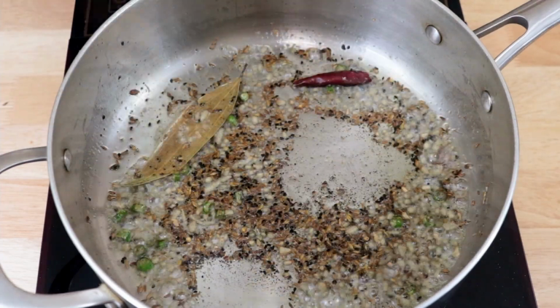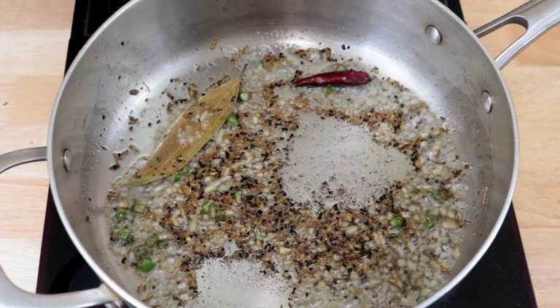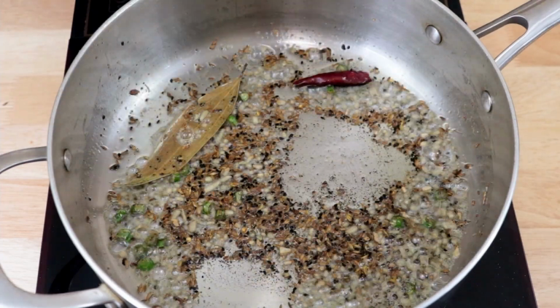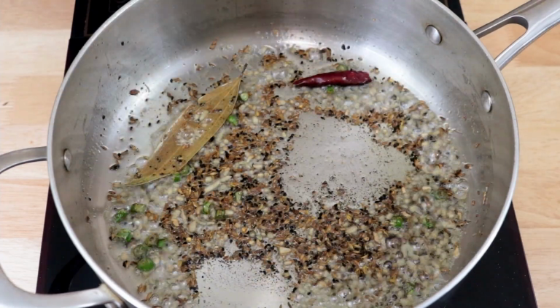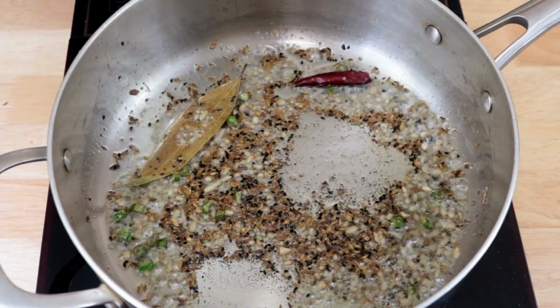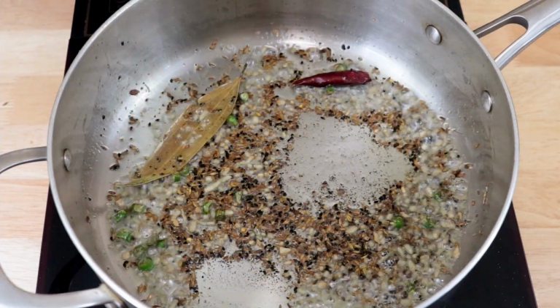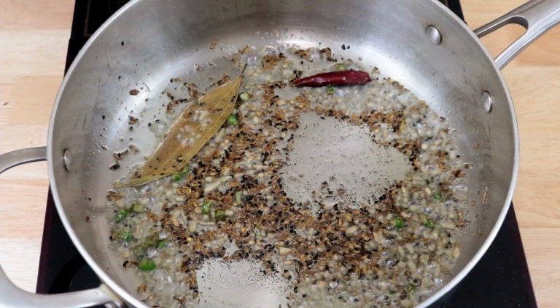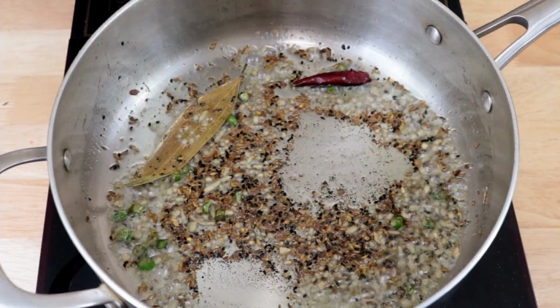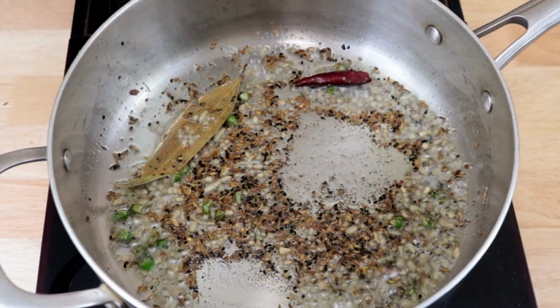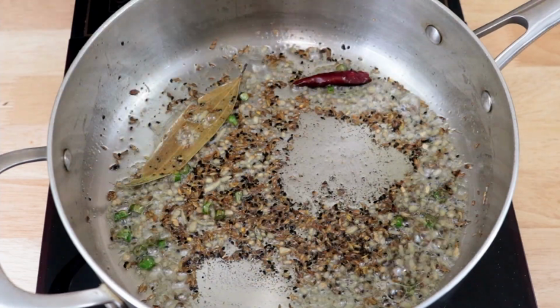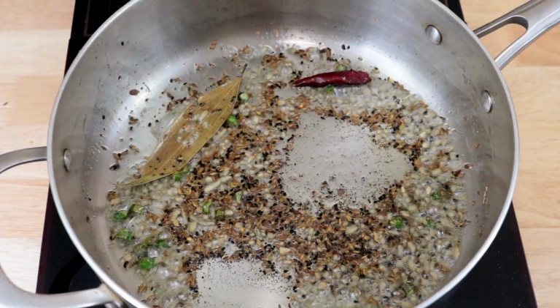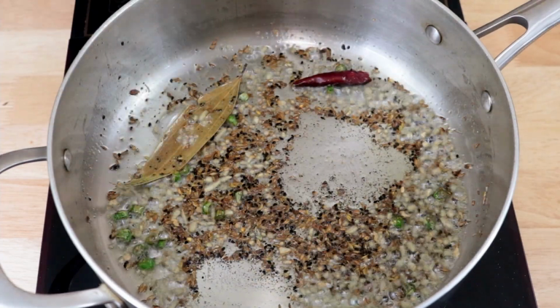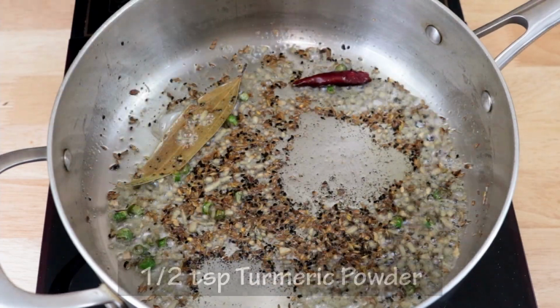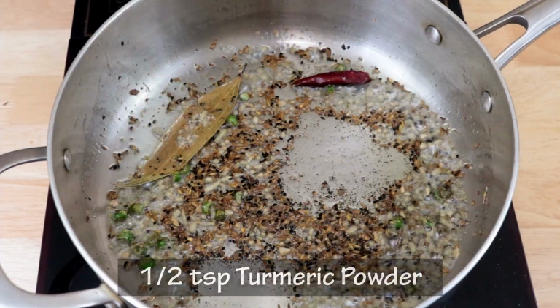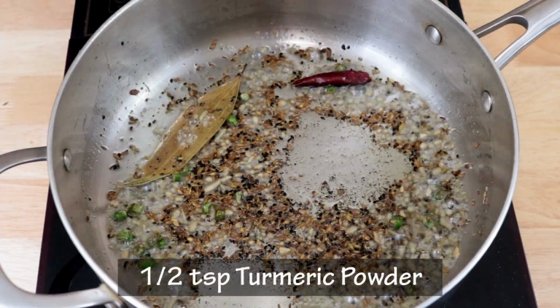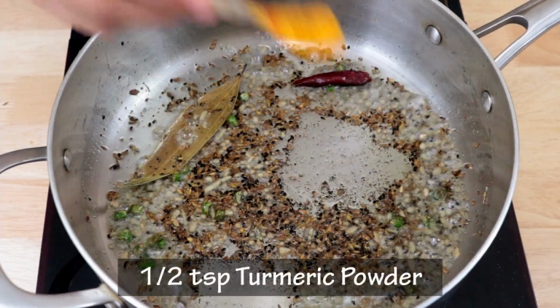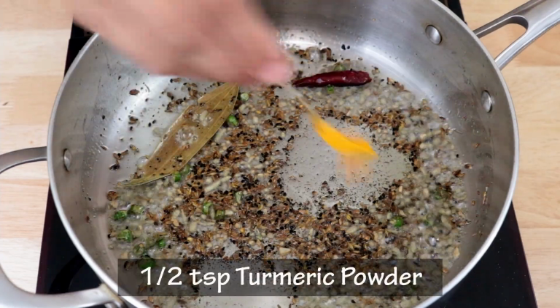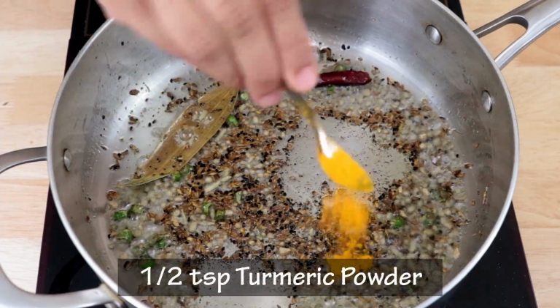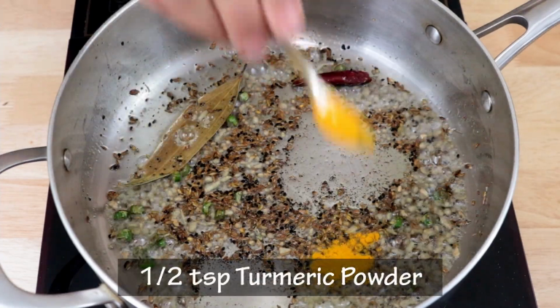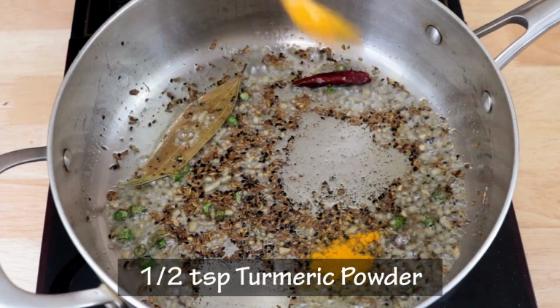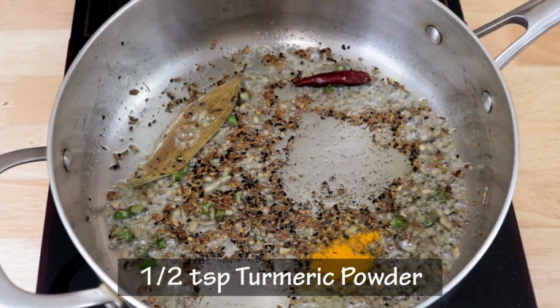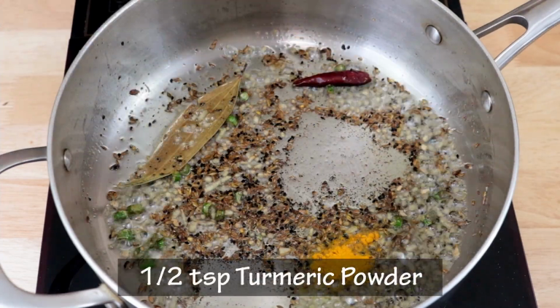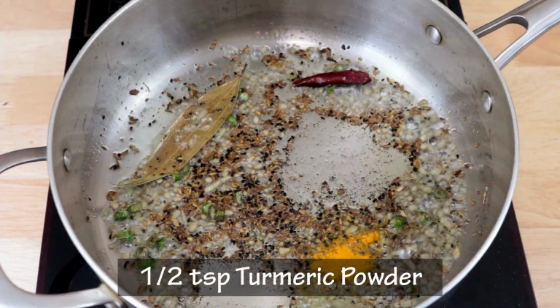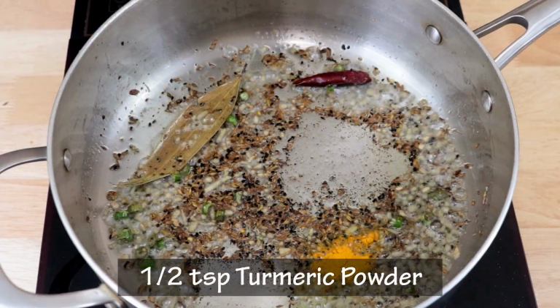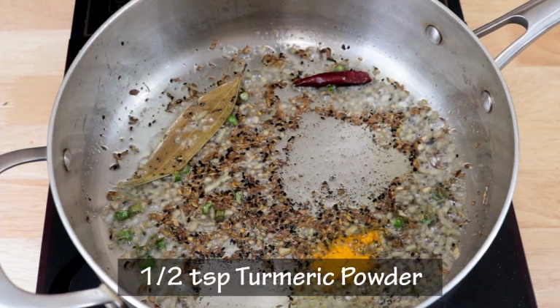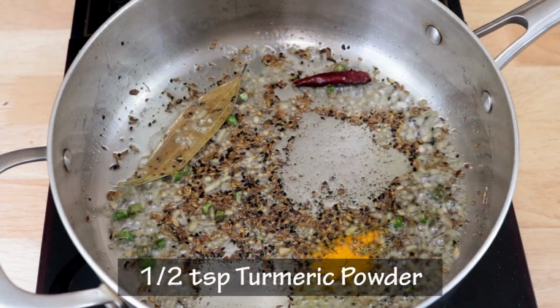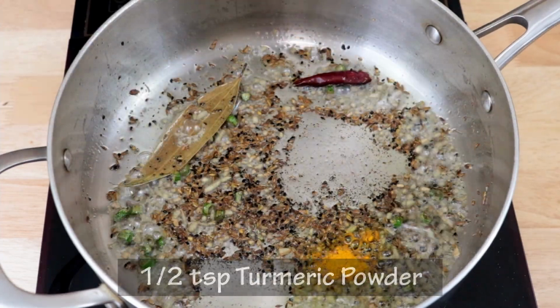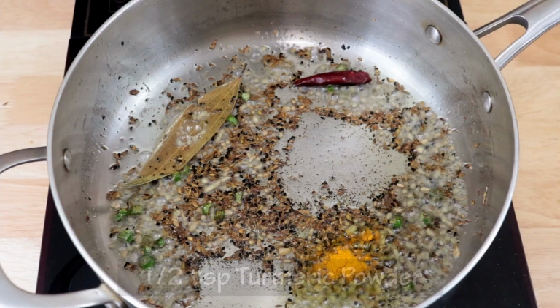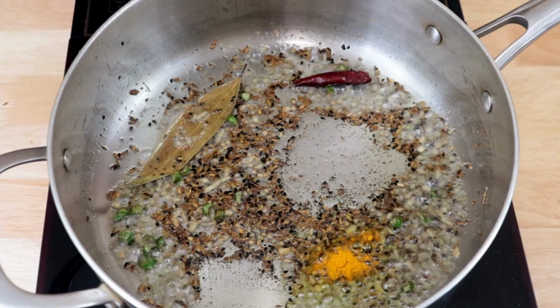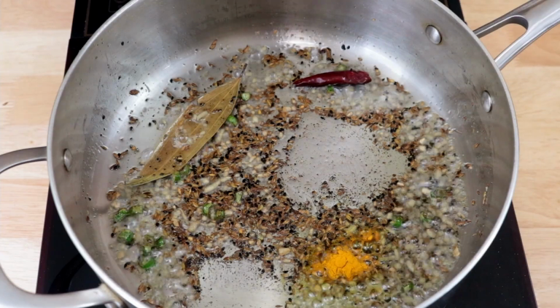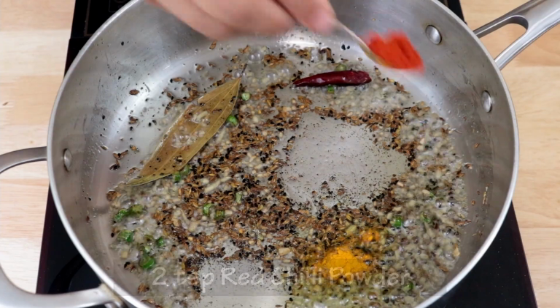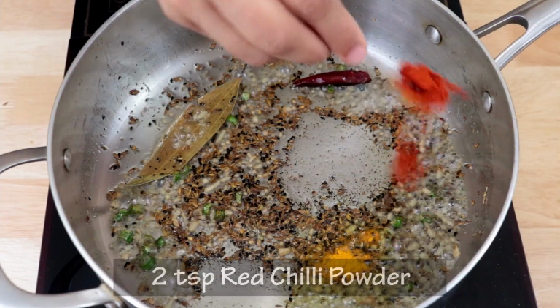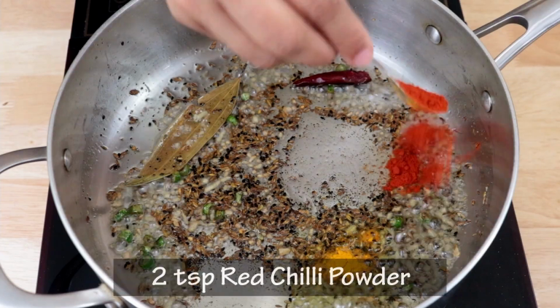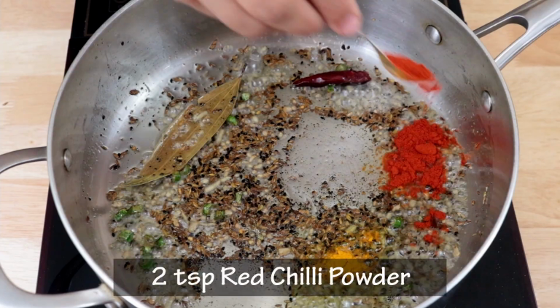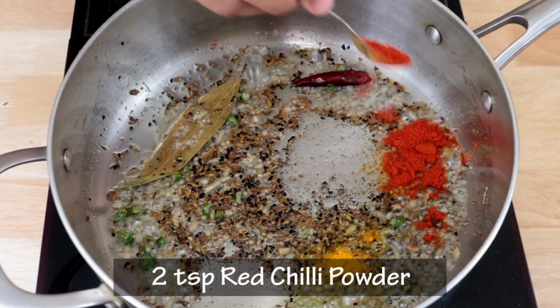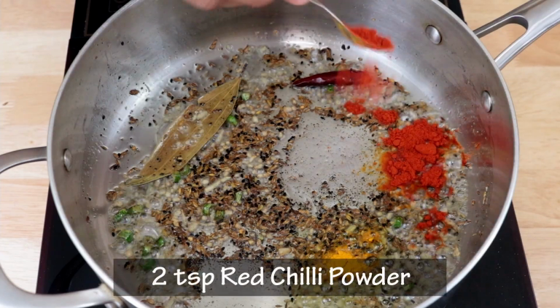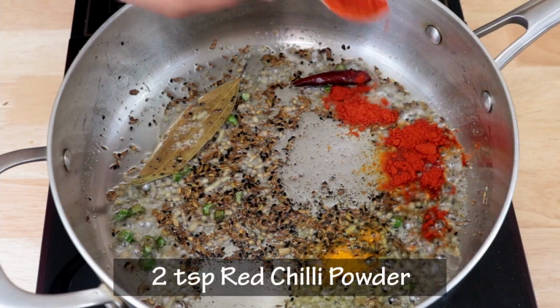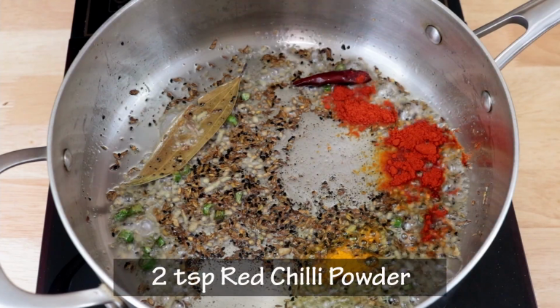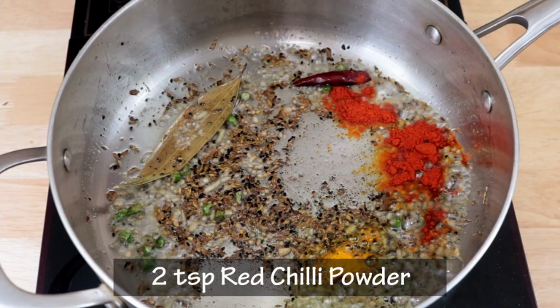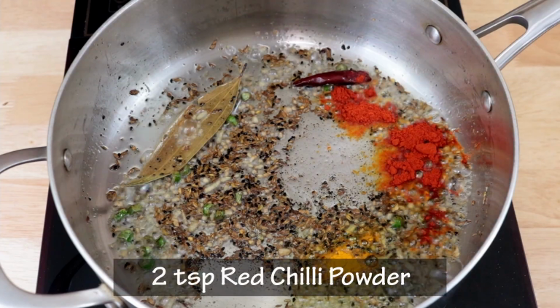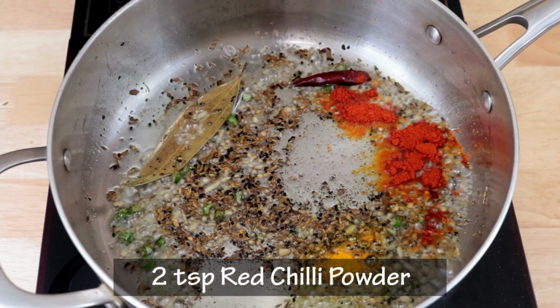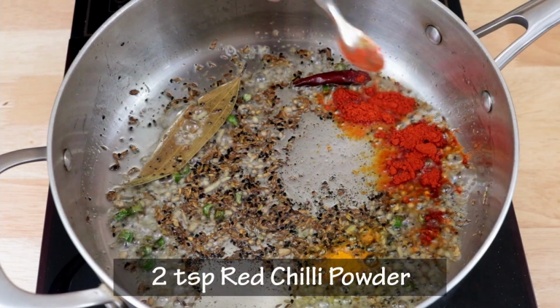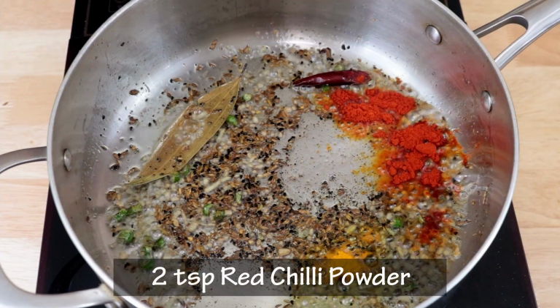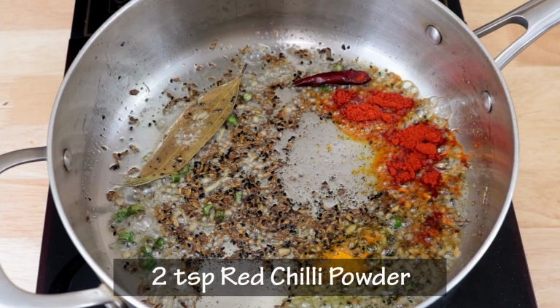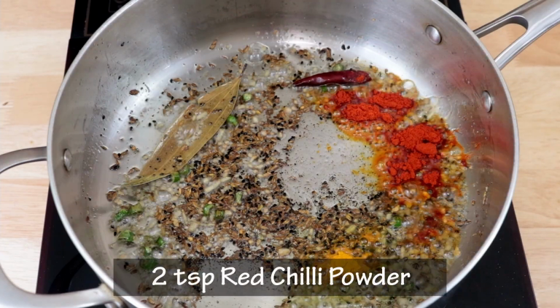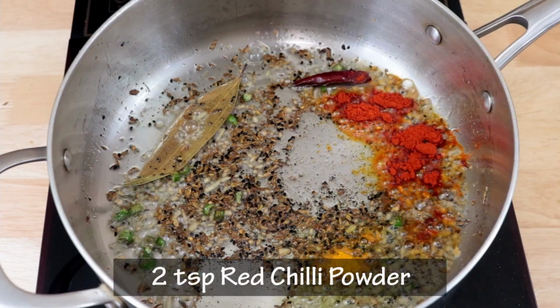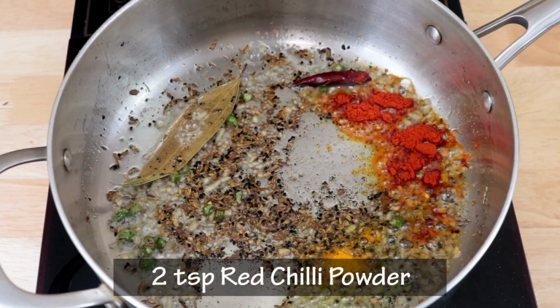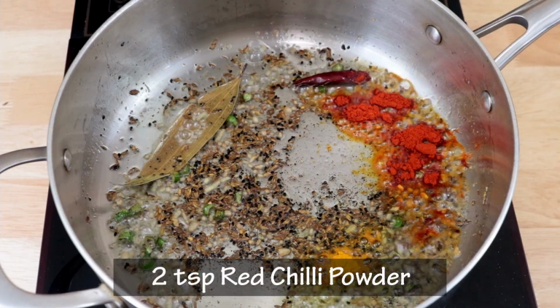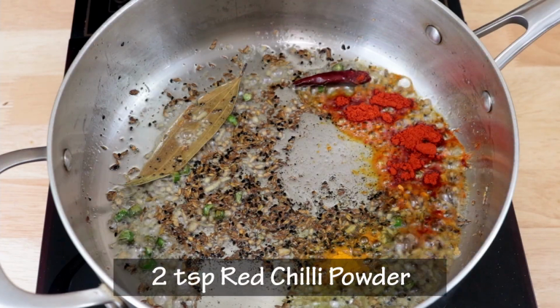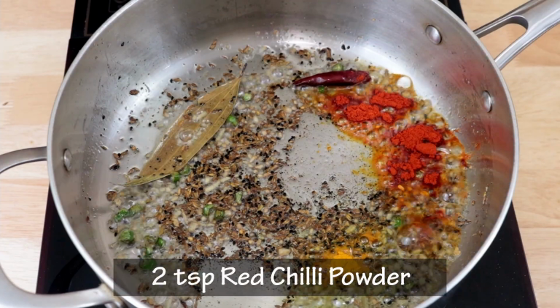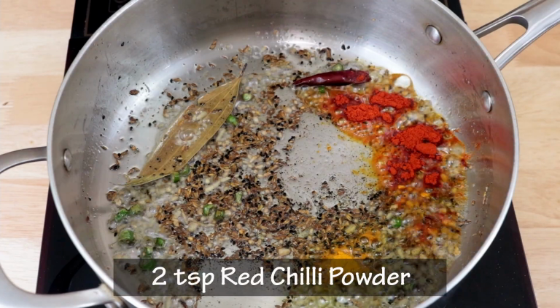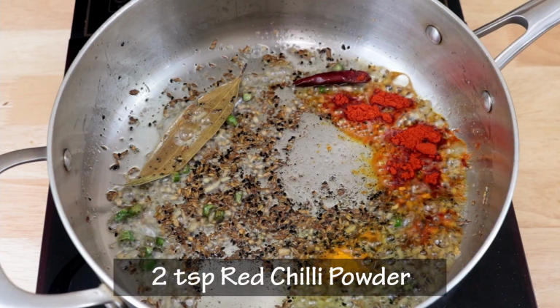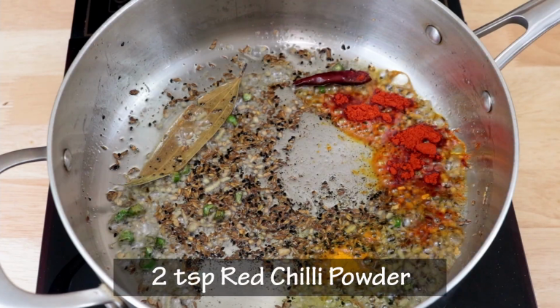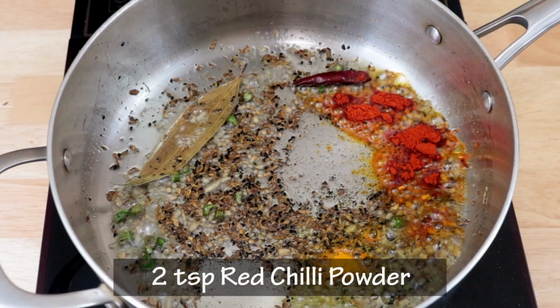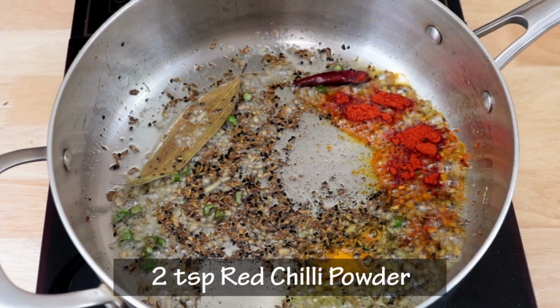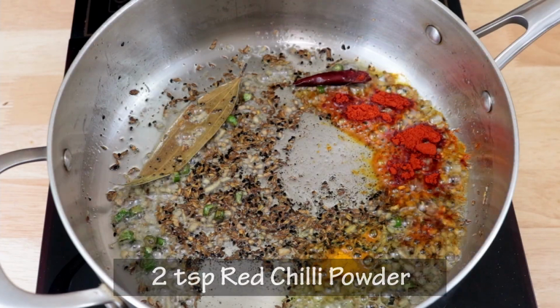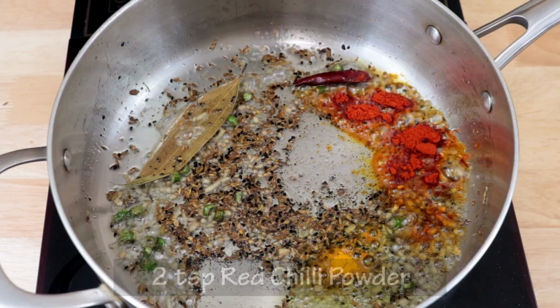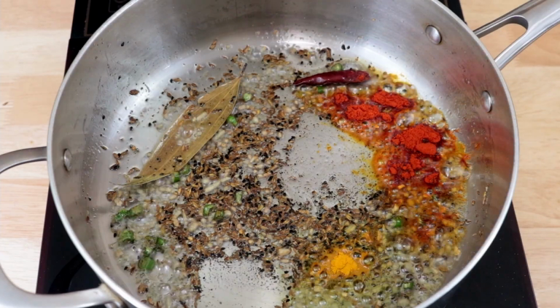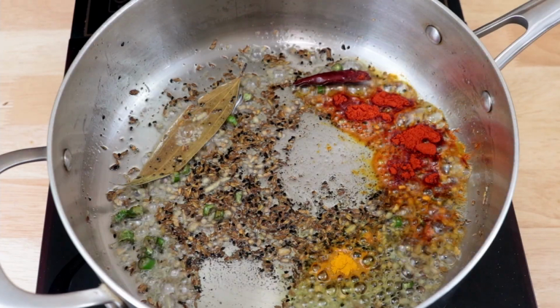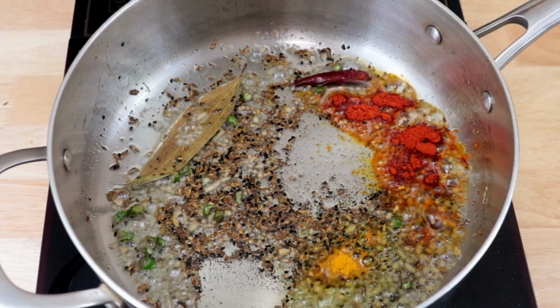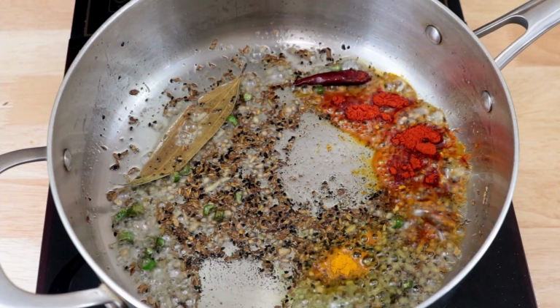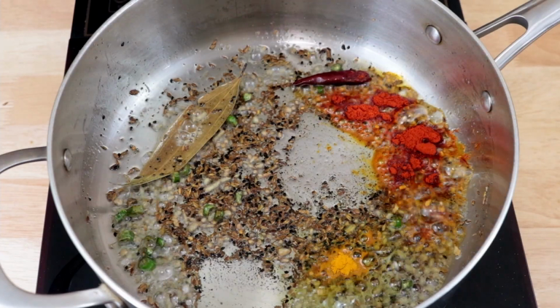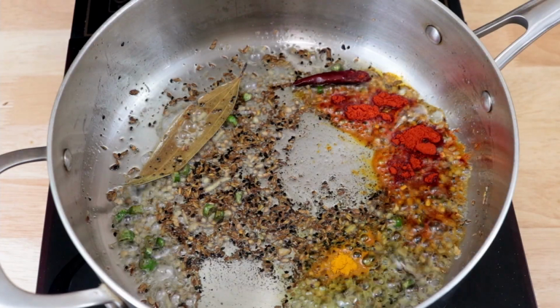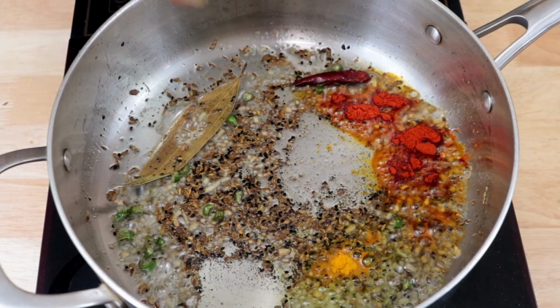Now we will add in half a teaspoon of turmeric powder, two teaspoons of red chilli powder, and one and a half teaspoons of coriander powder.